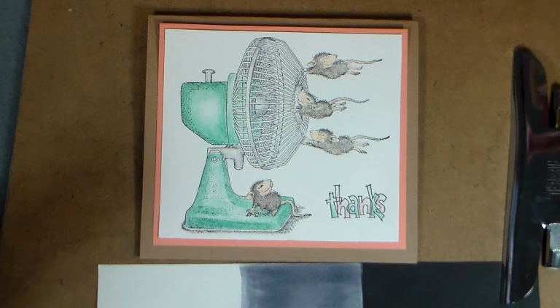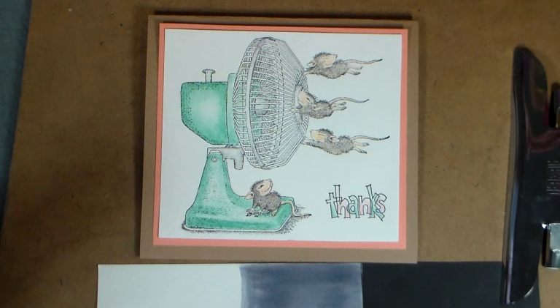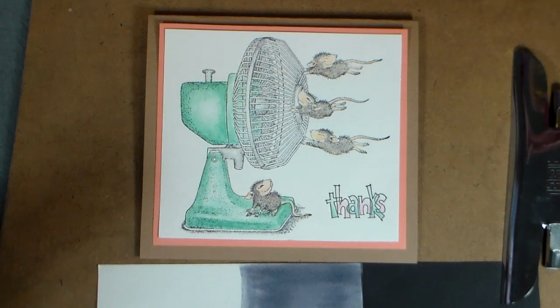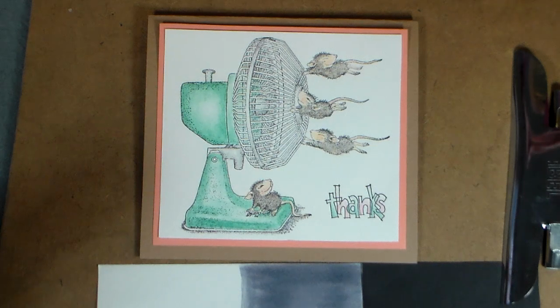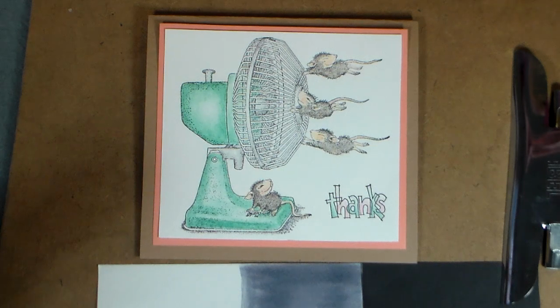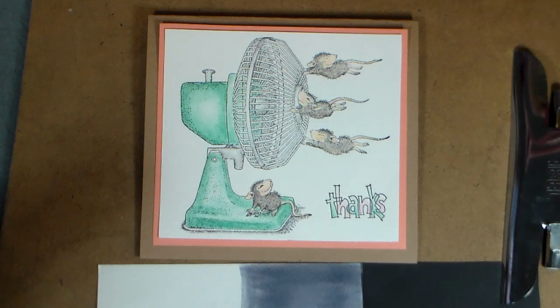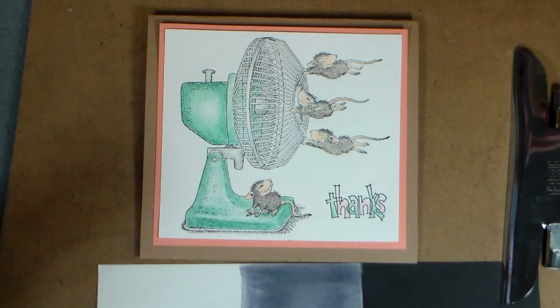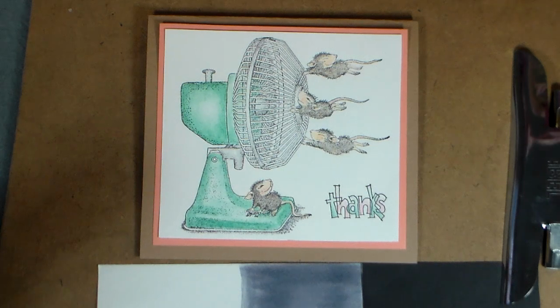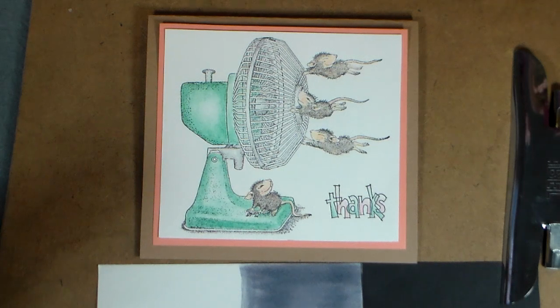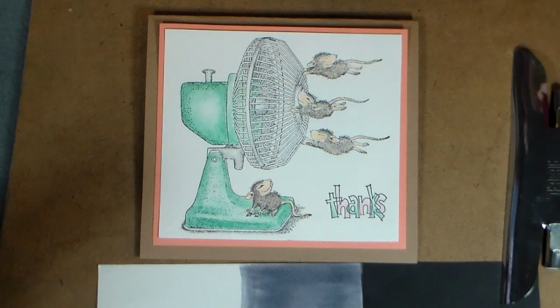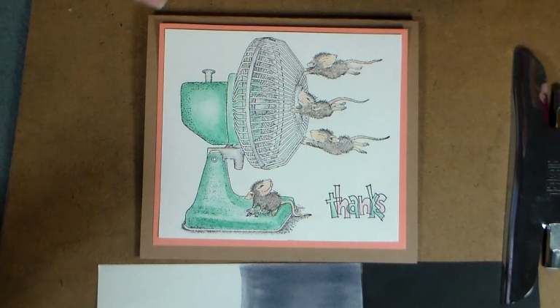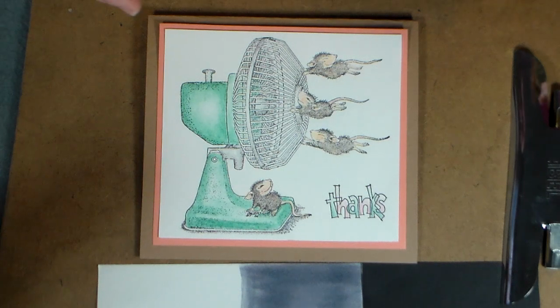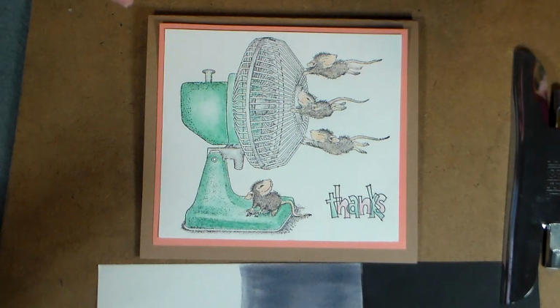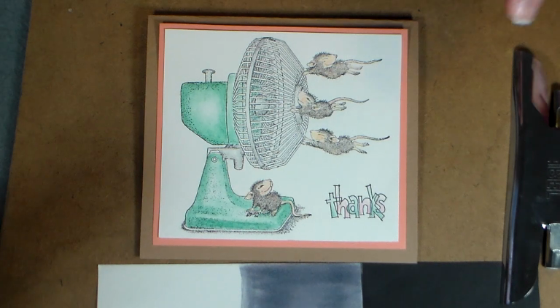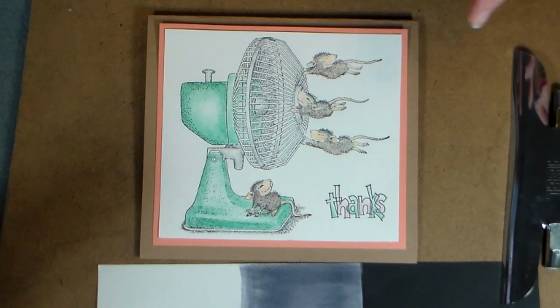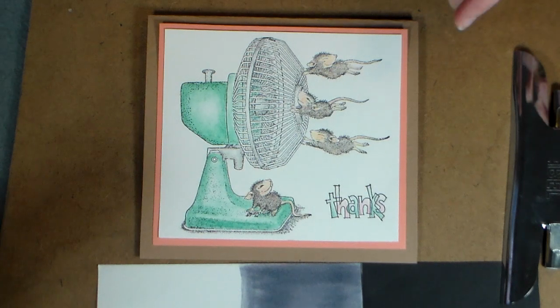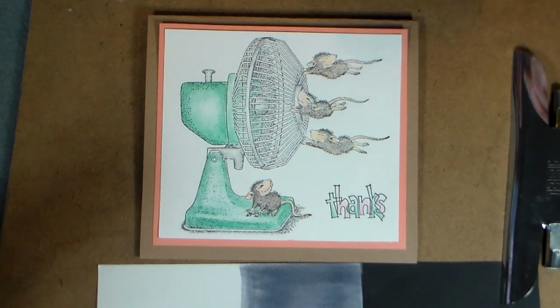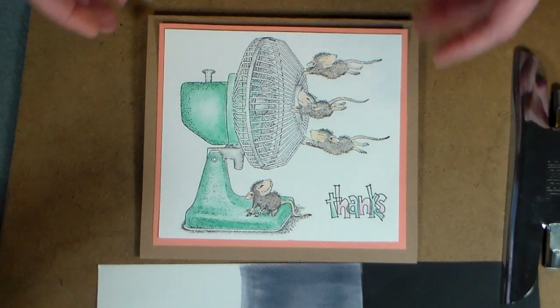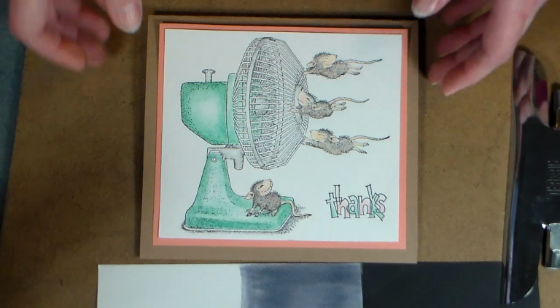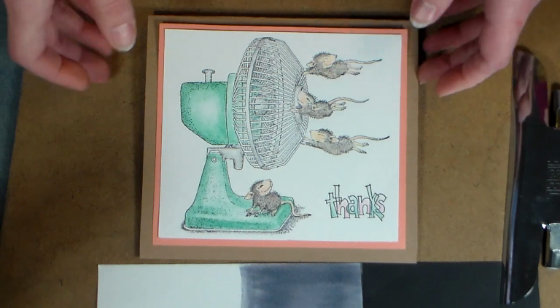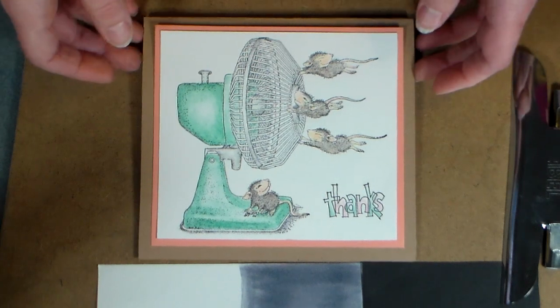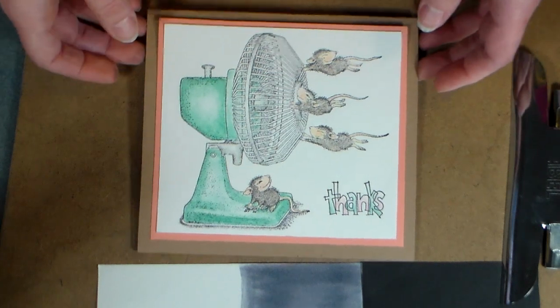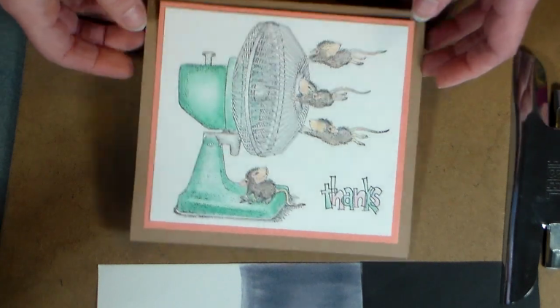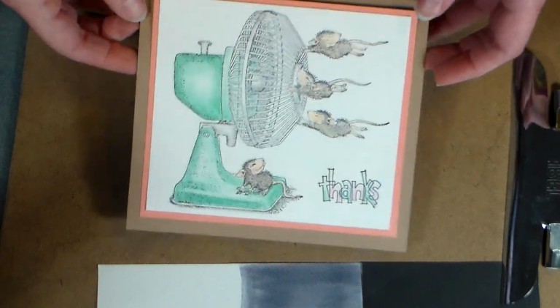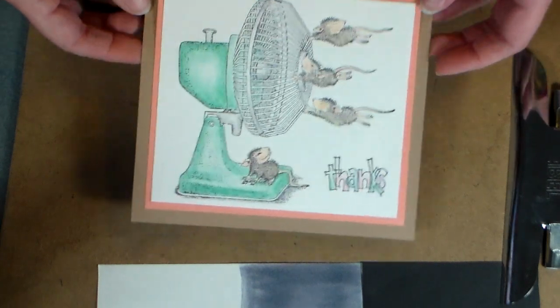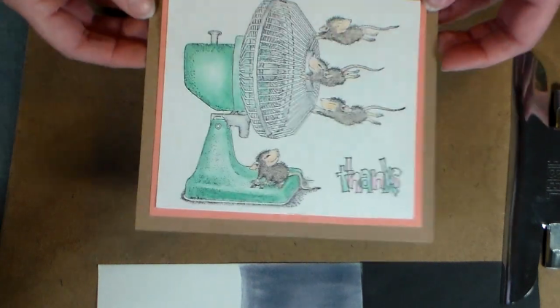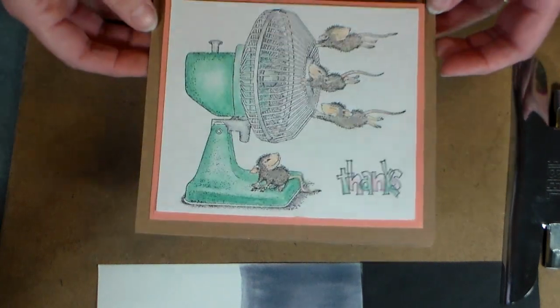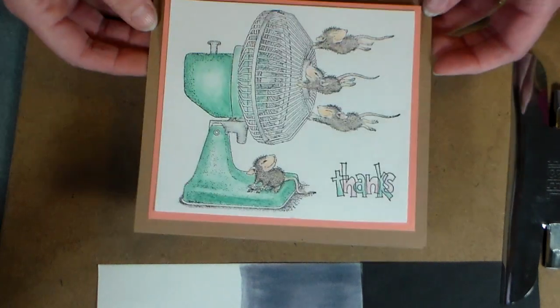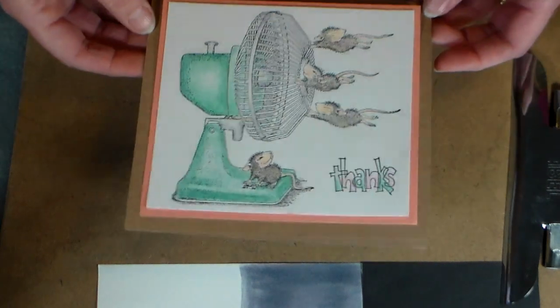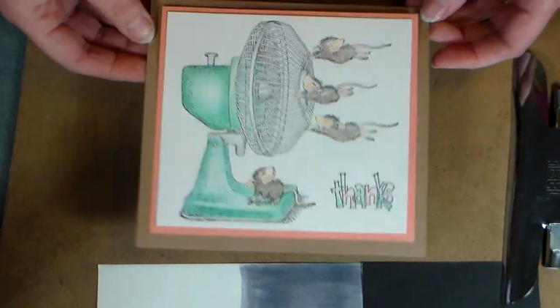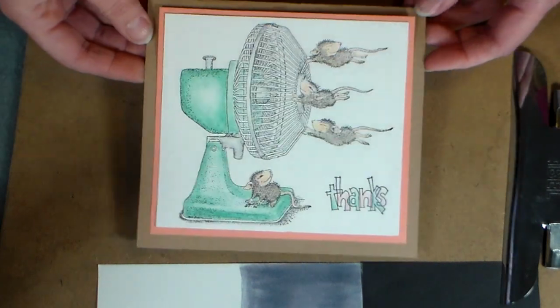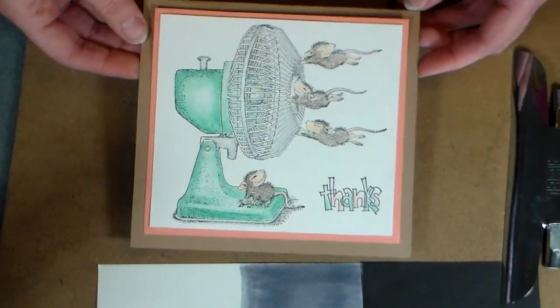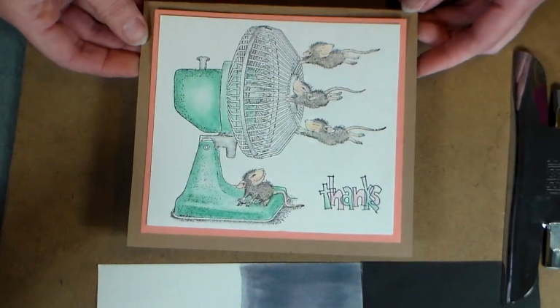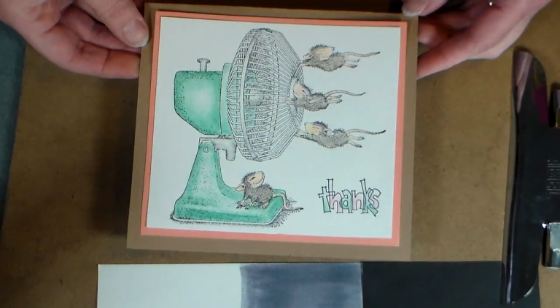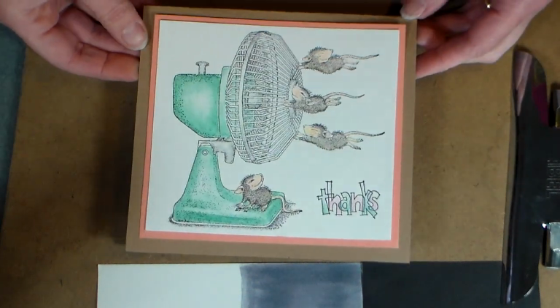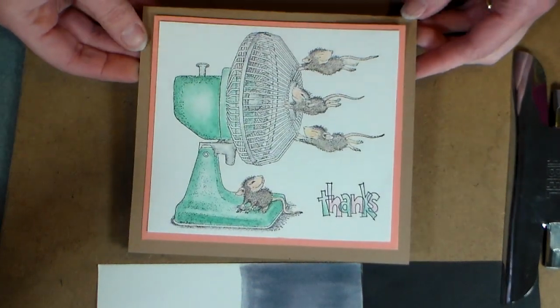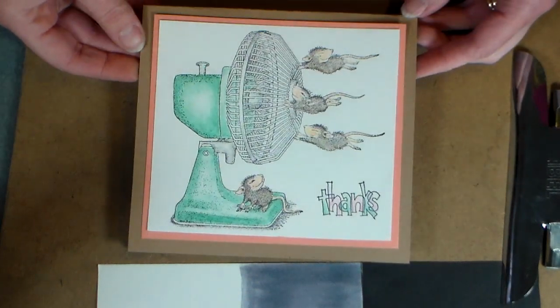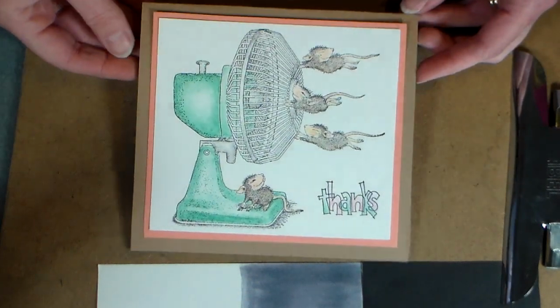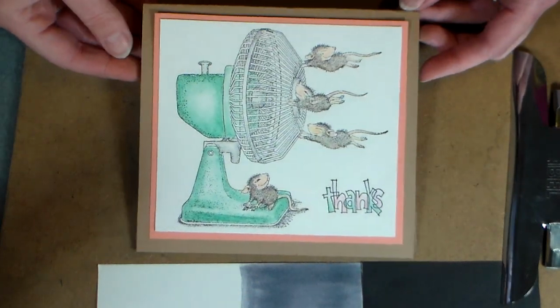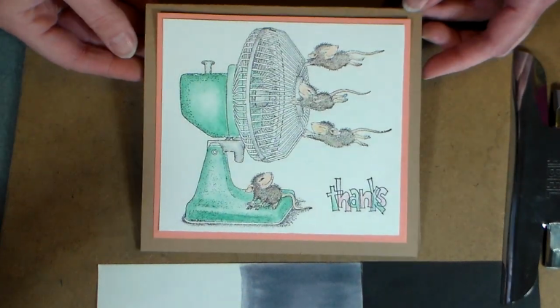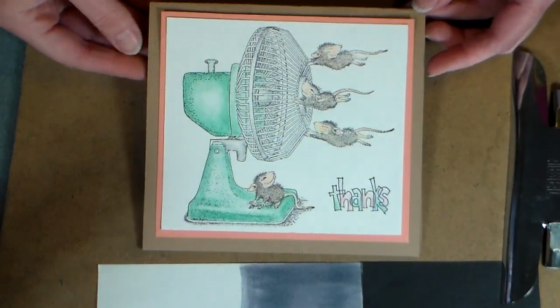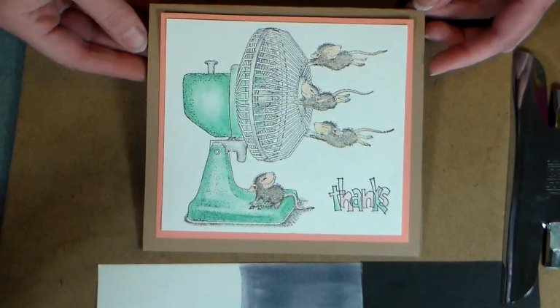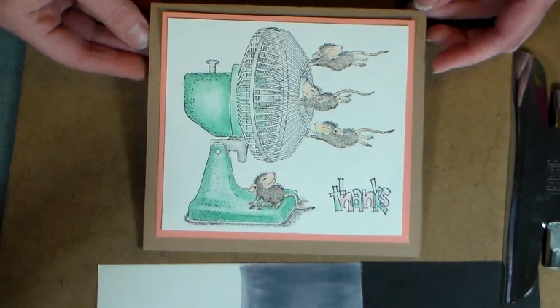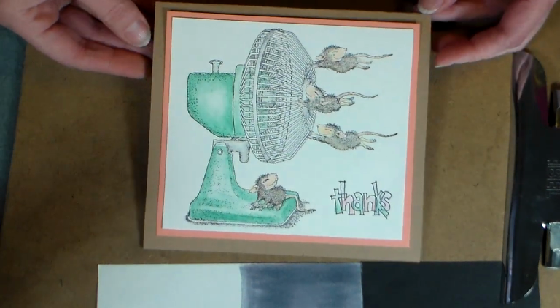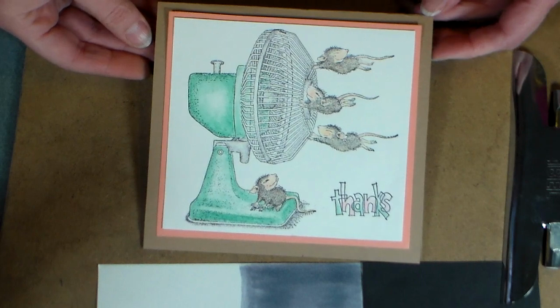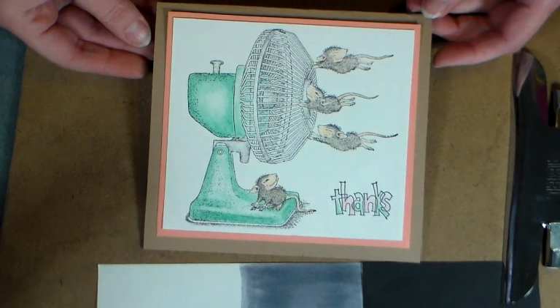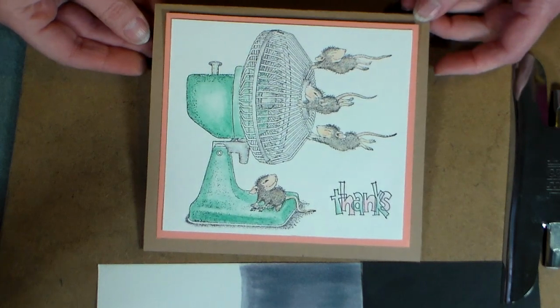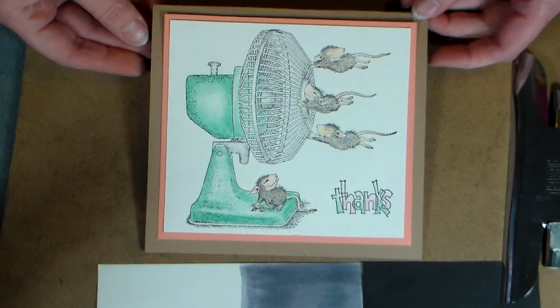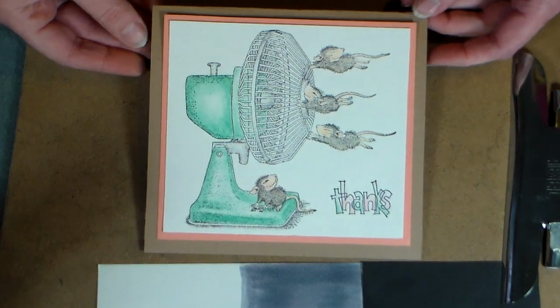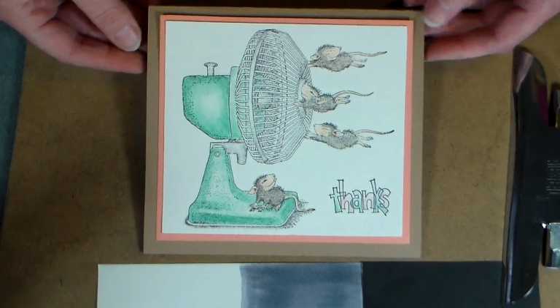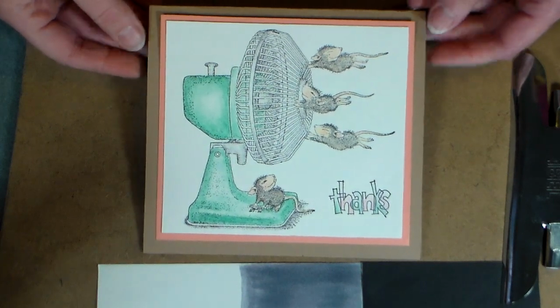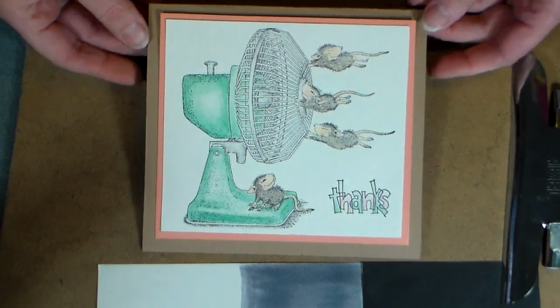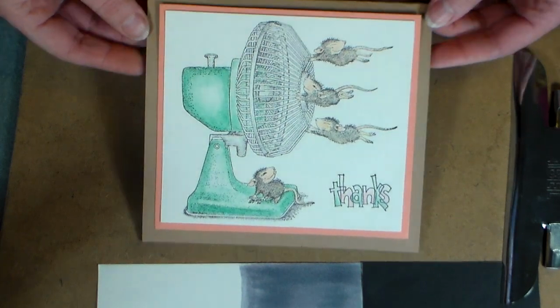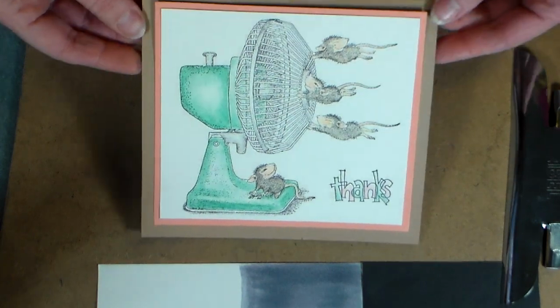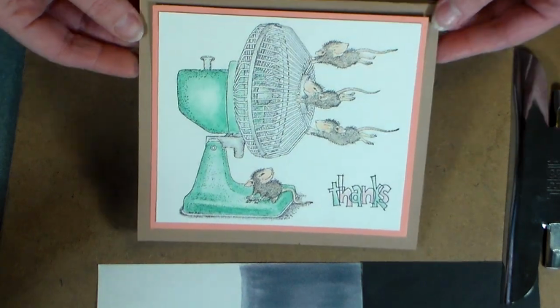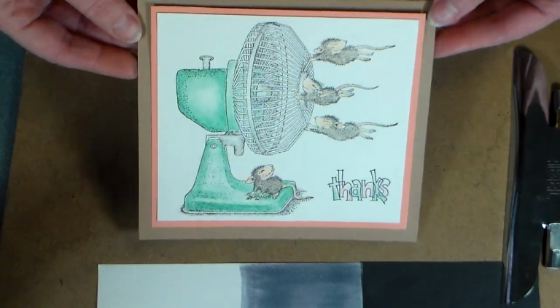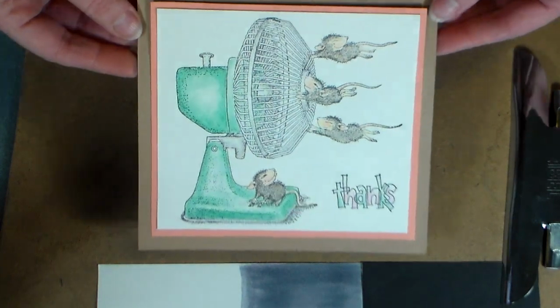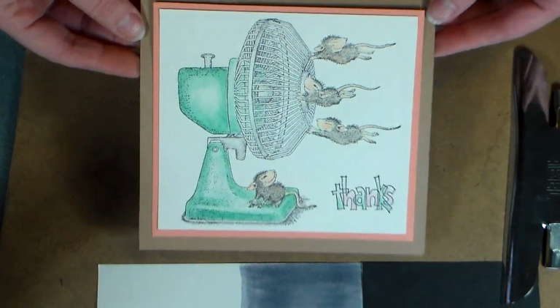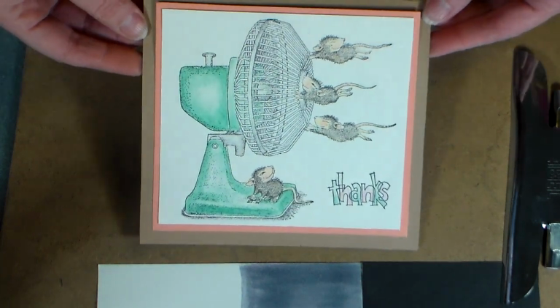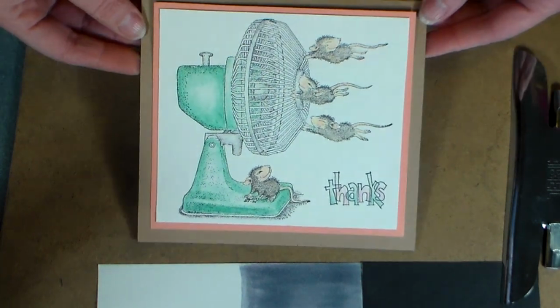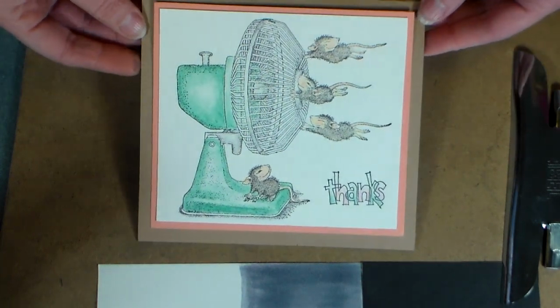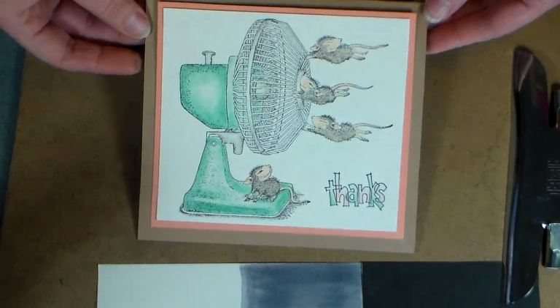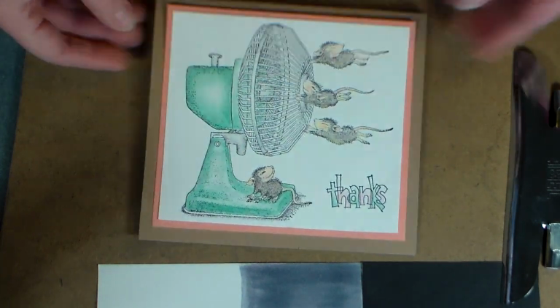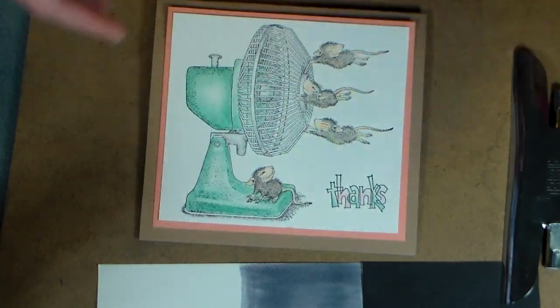Hi there! Lindsay here, the Frugal Crafter. Today I'm going to show you how you can get a really soft coloring look with watercolor pencils, like I did in this card.